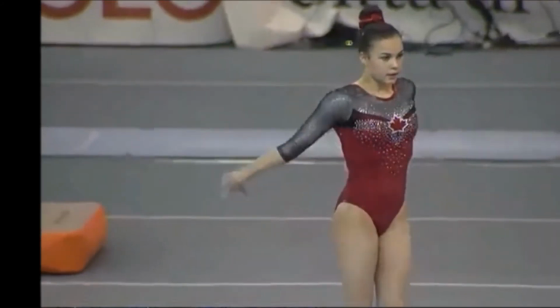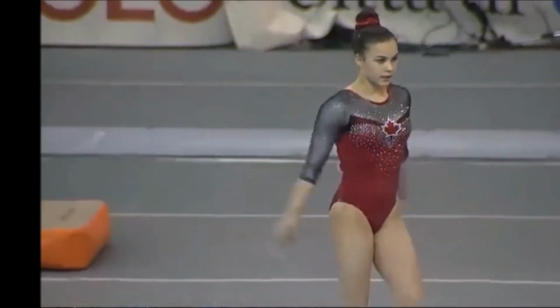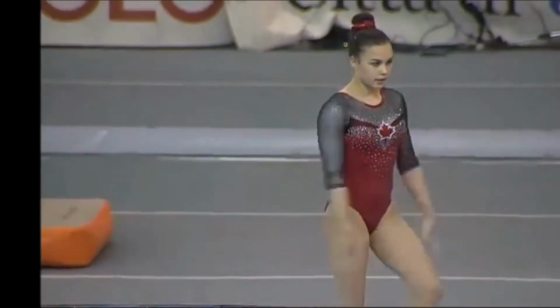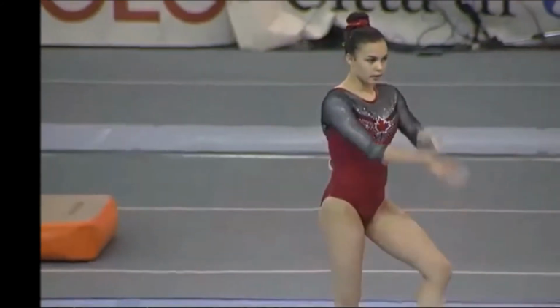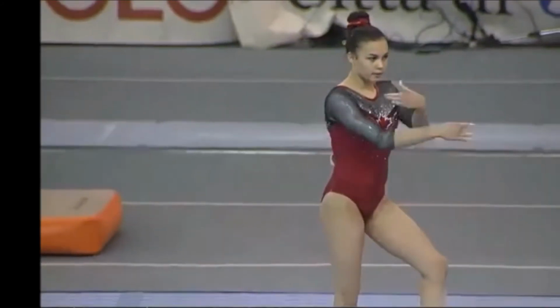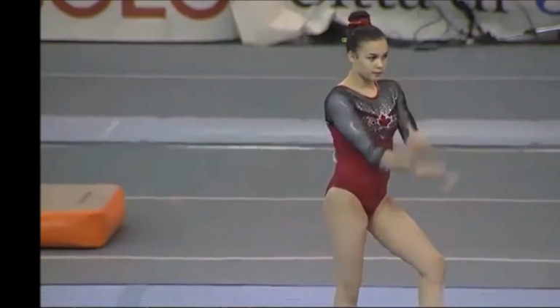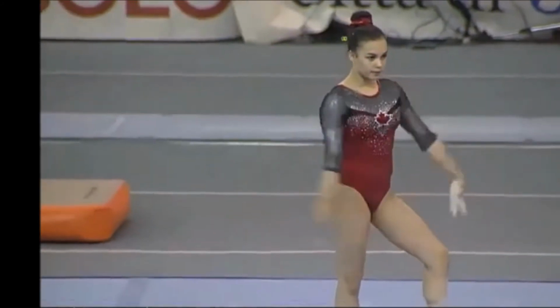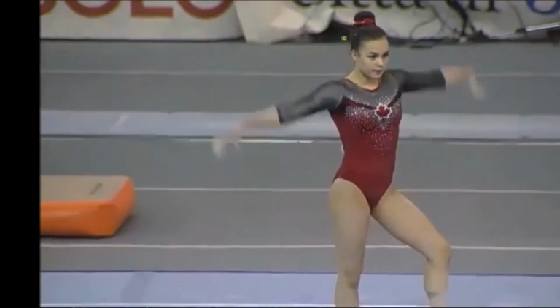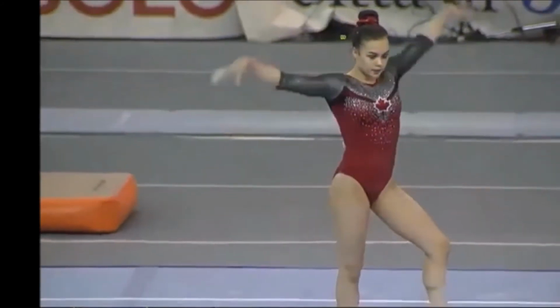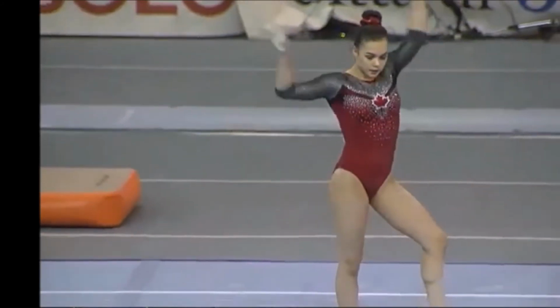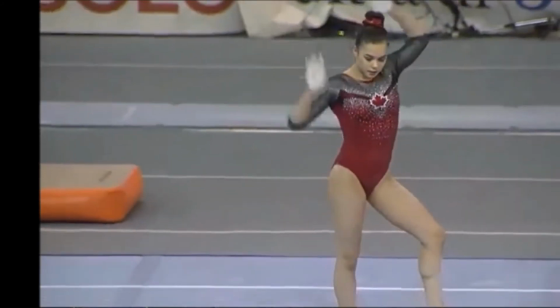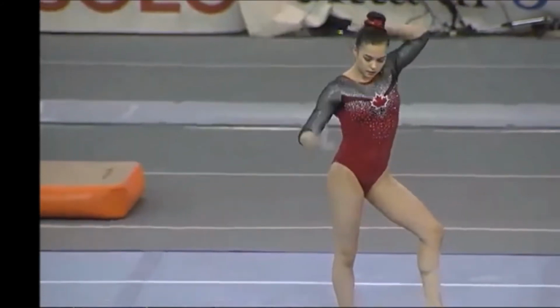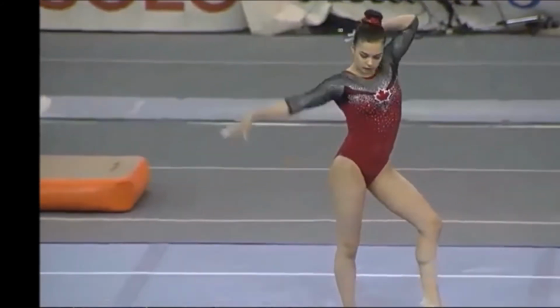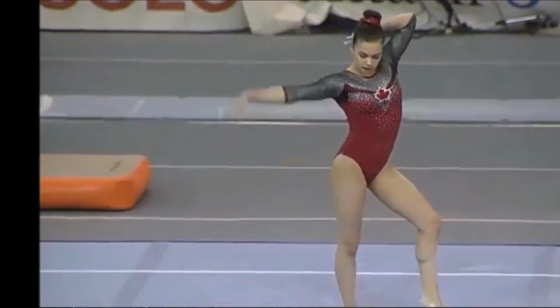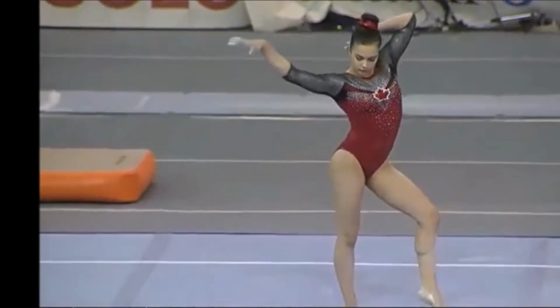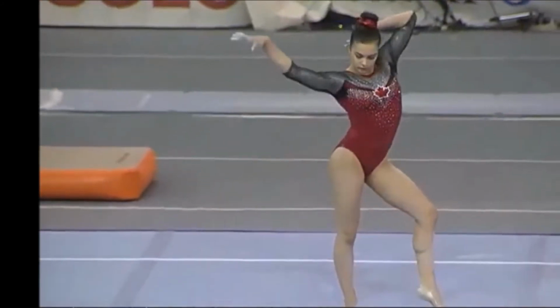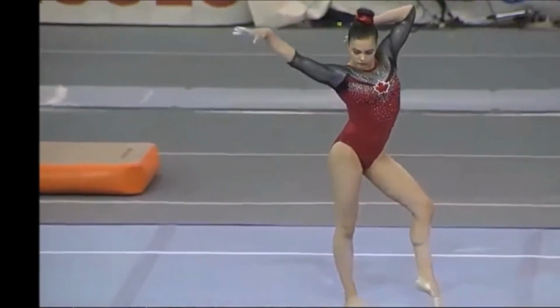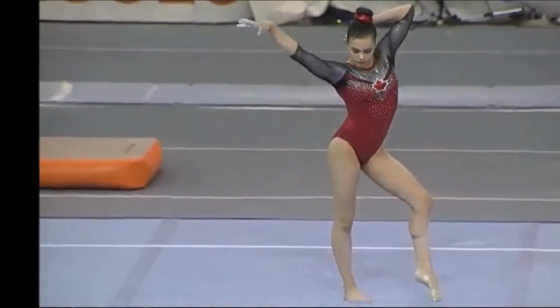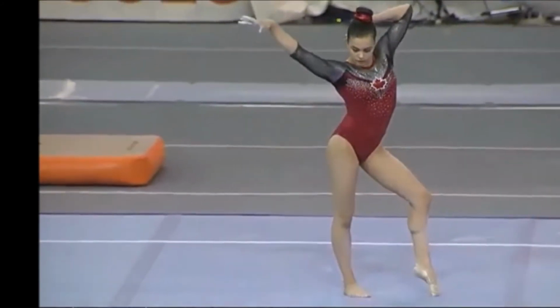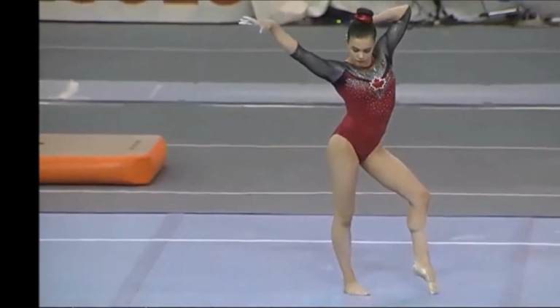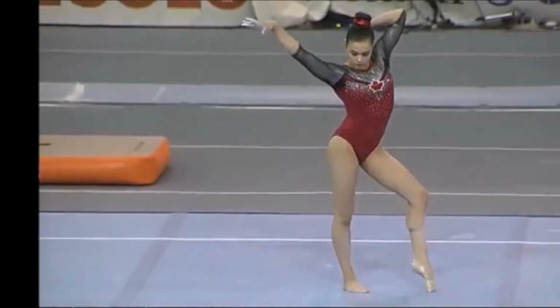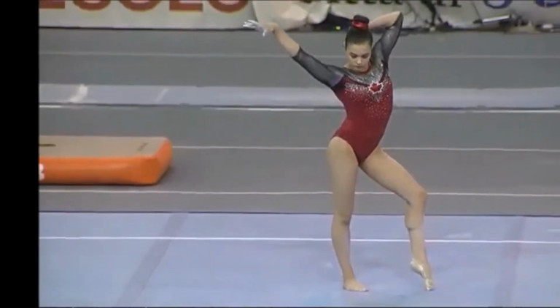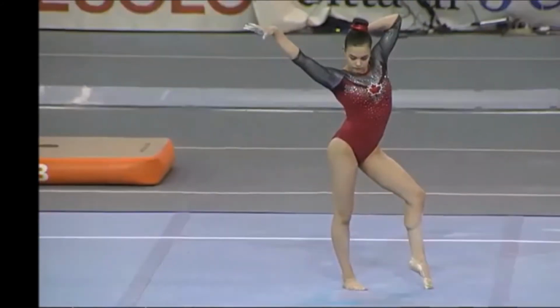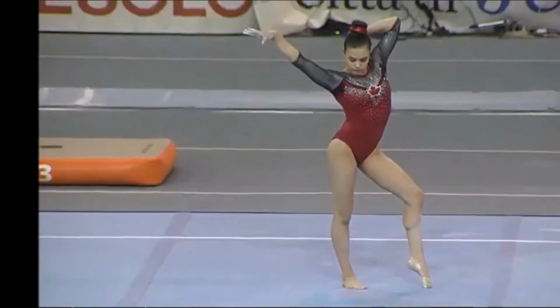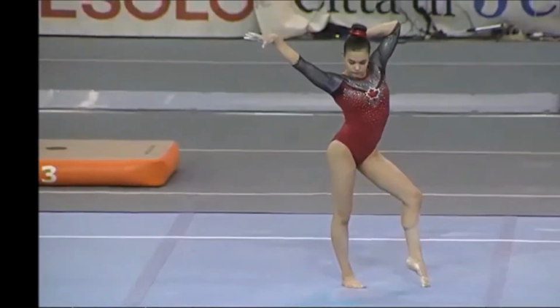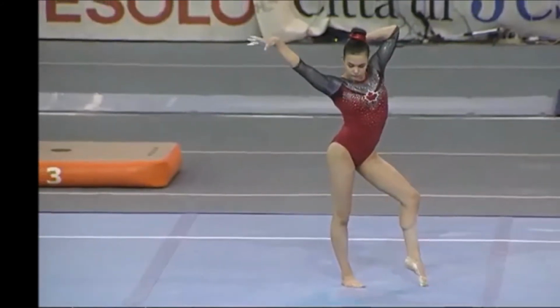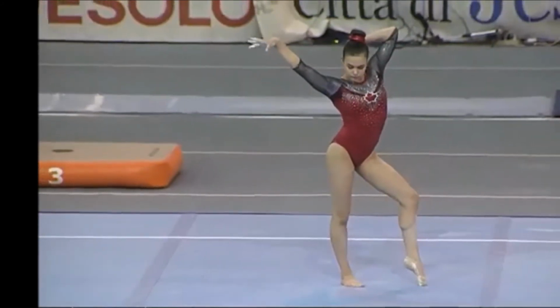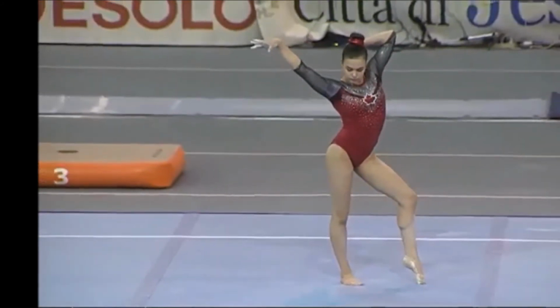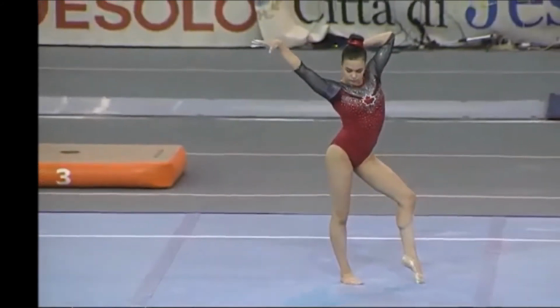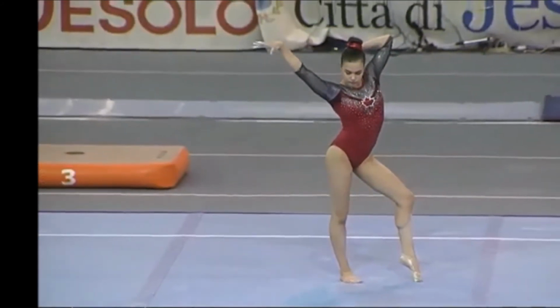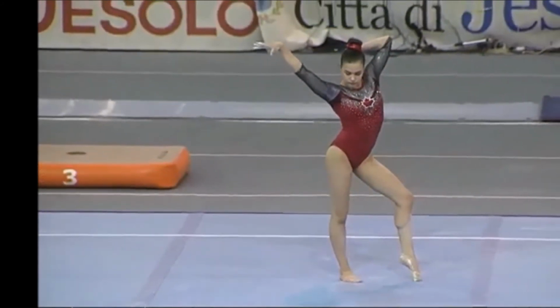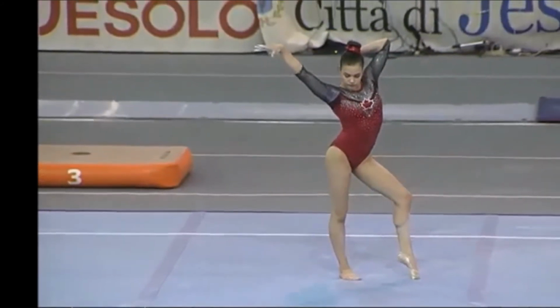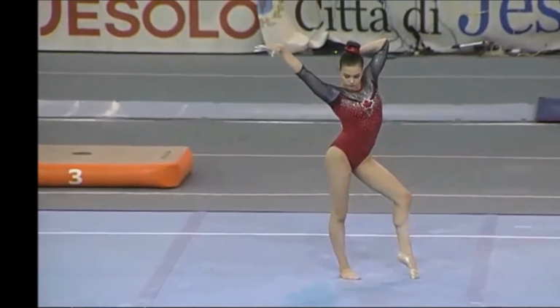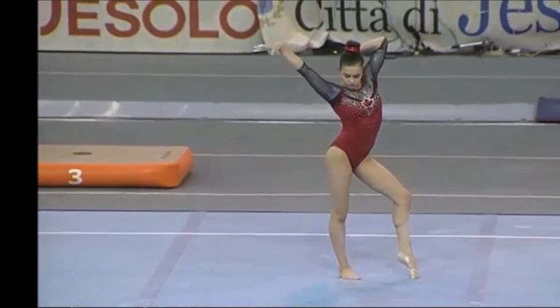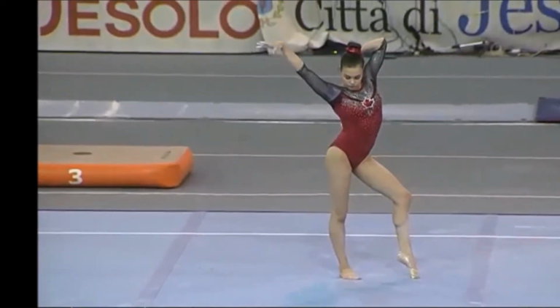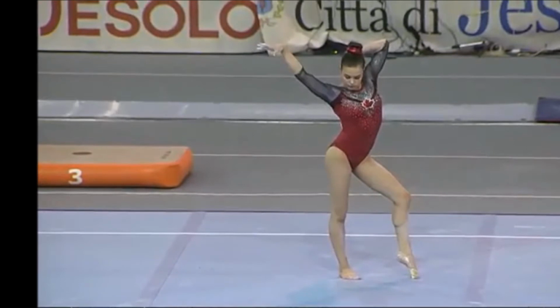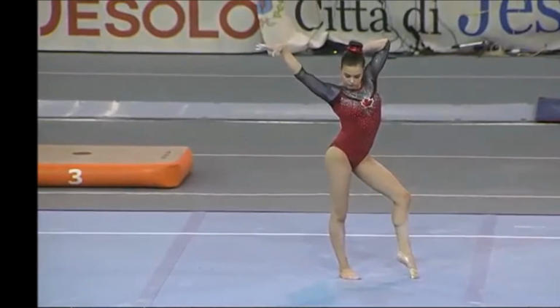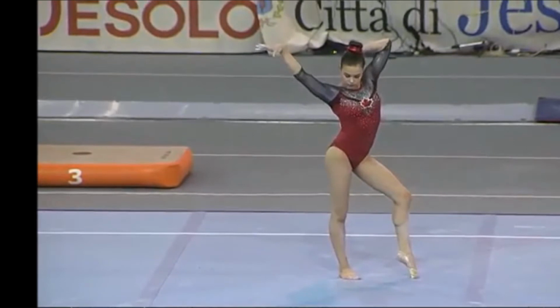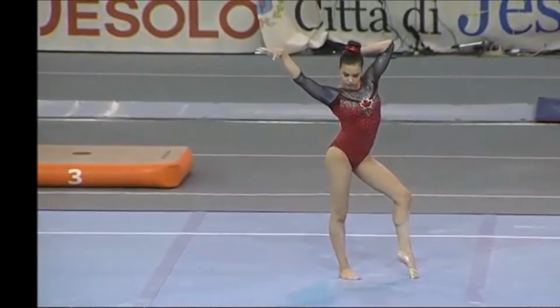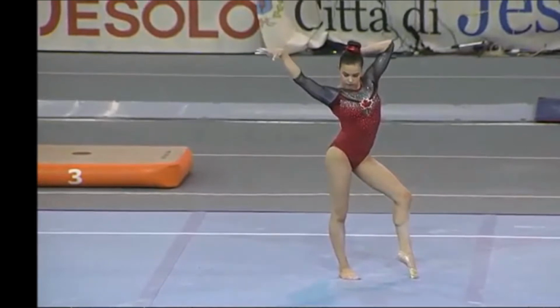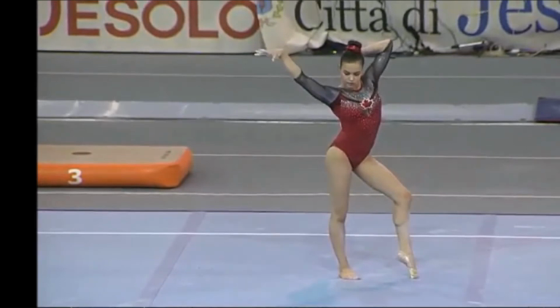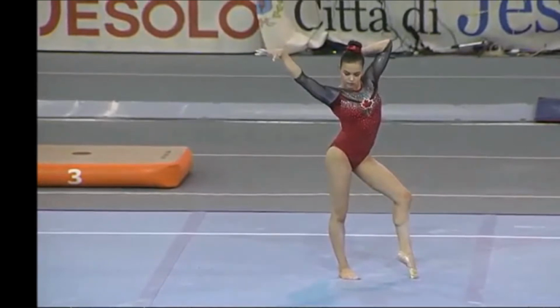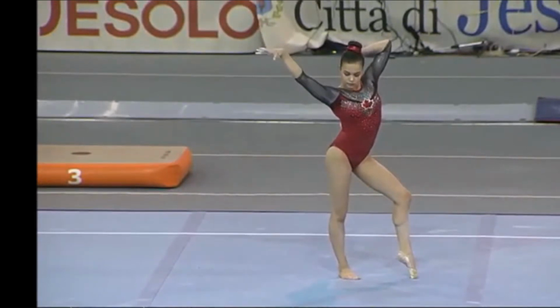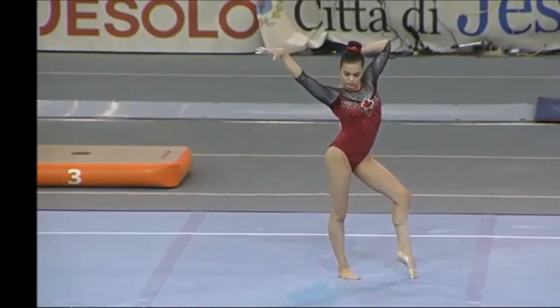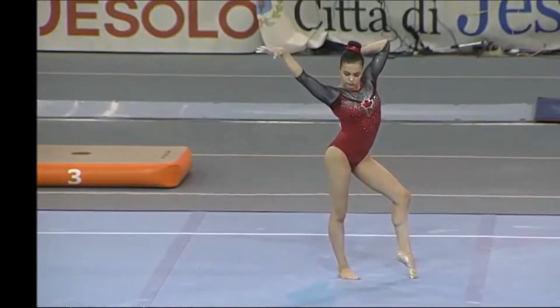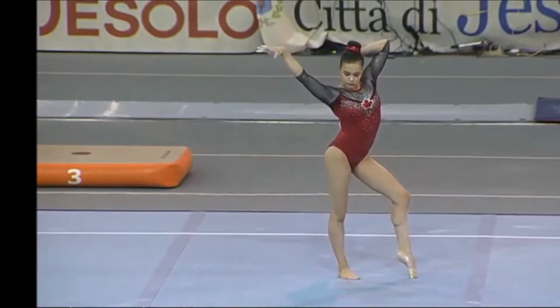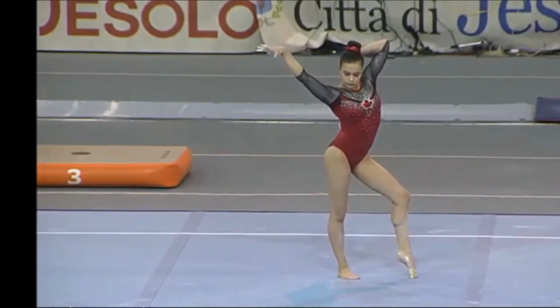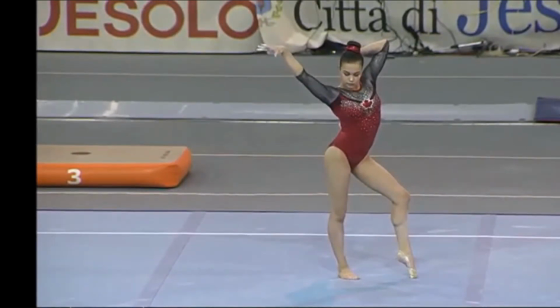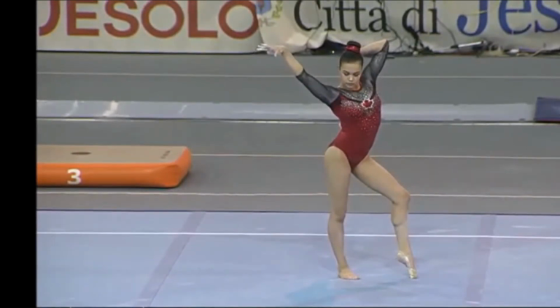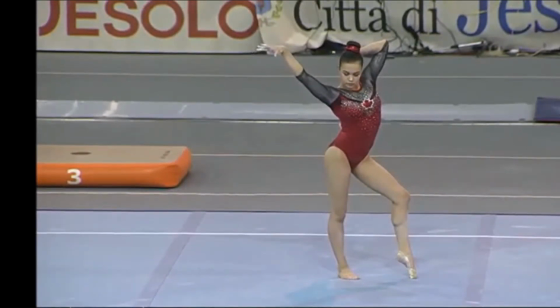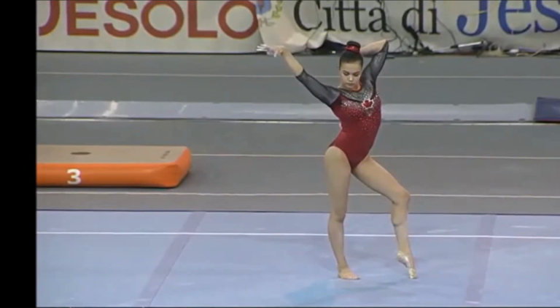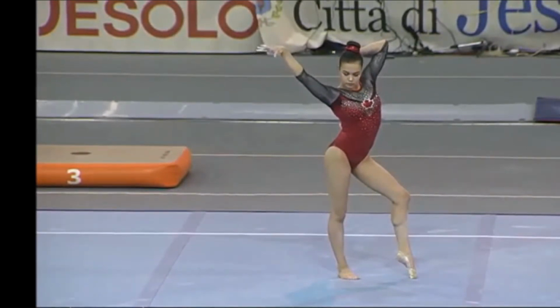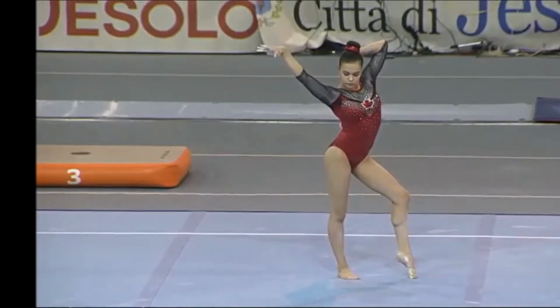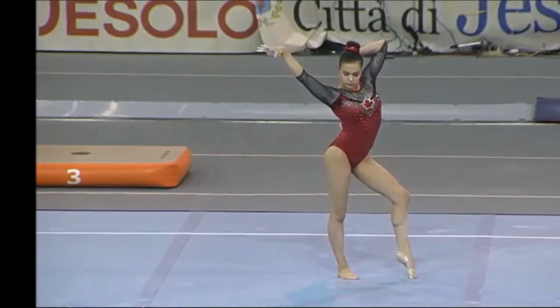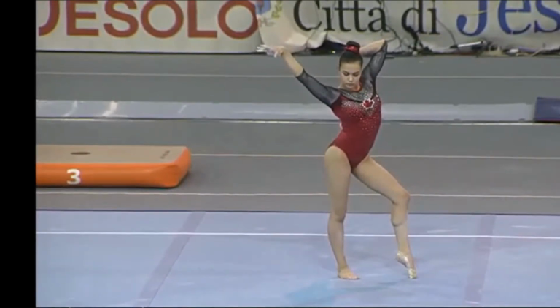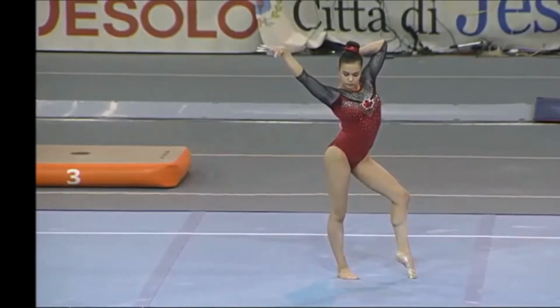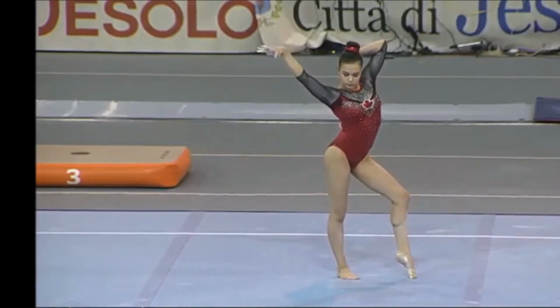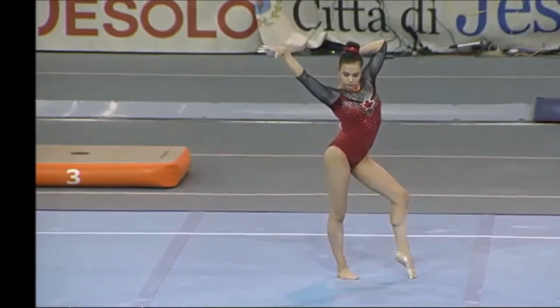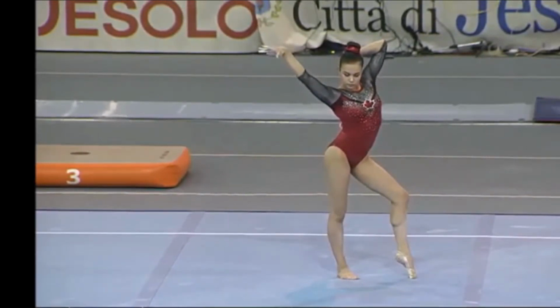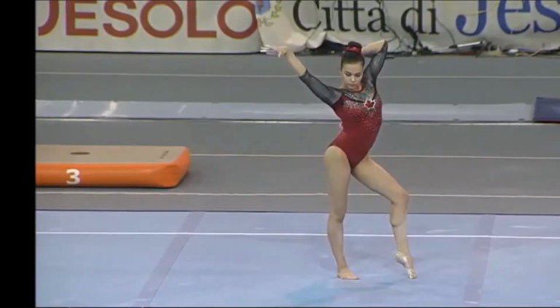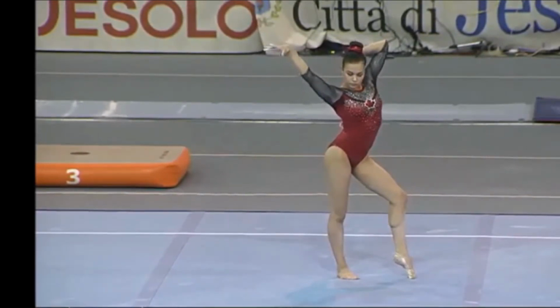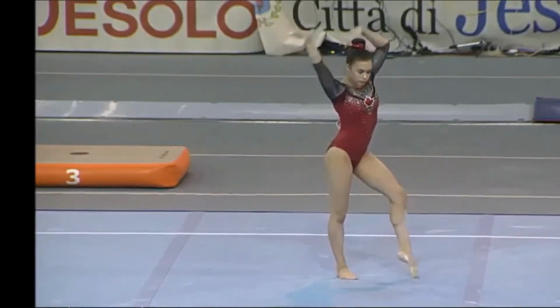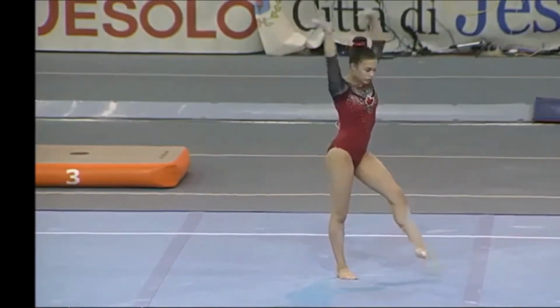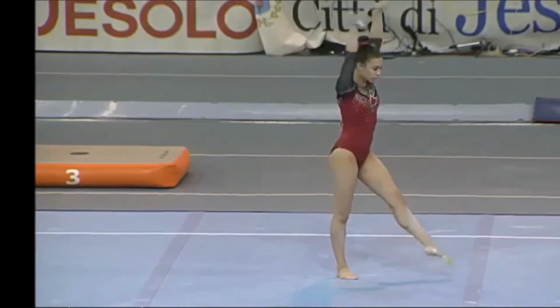She had a 5.8 D-score. Shailen Olsen had a 13.3 on floor.